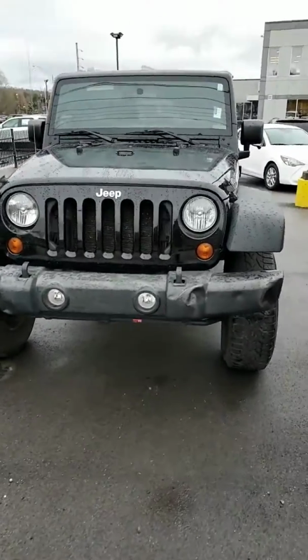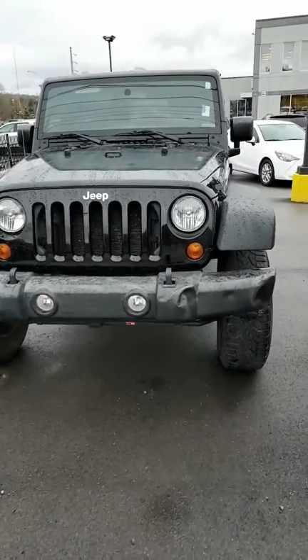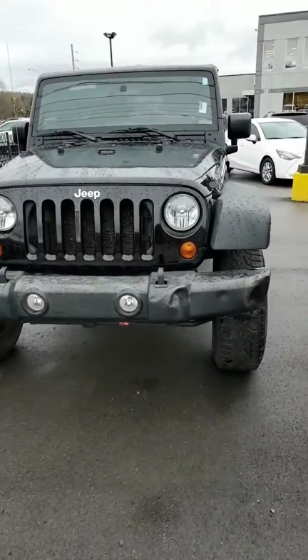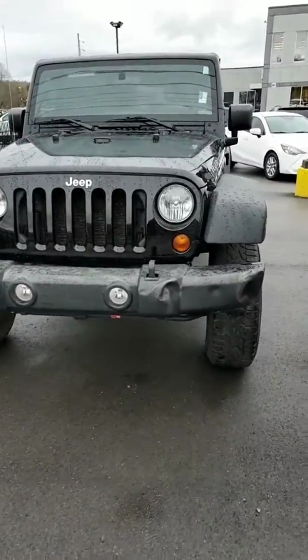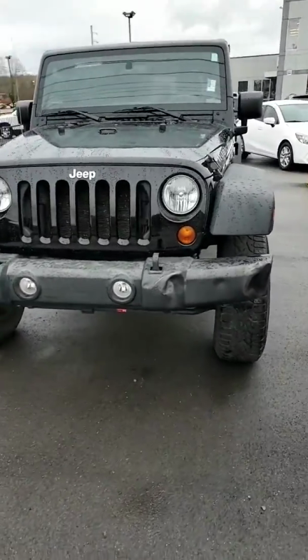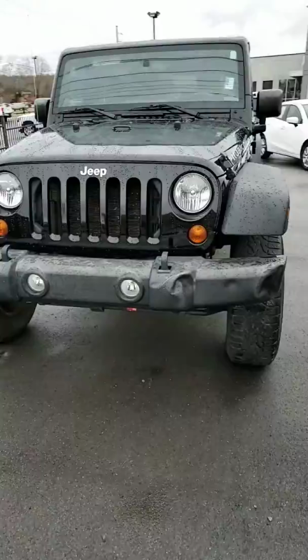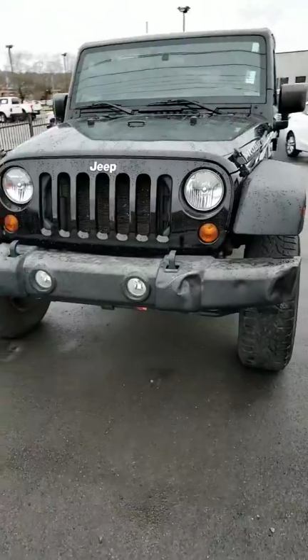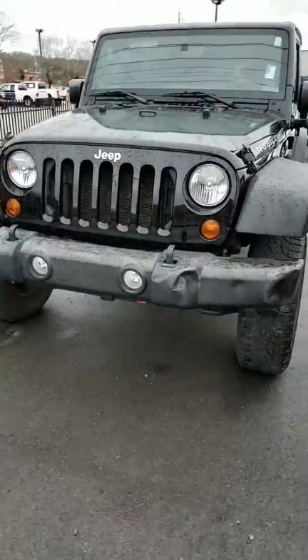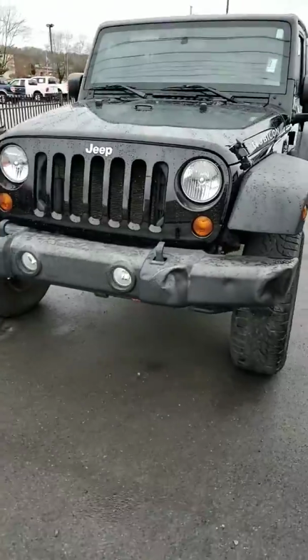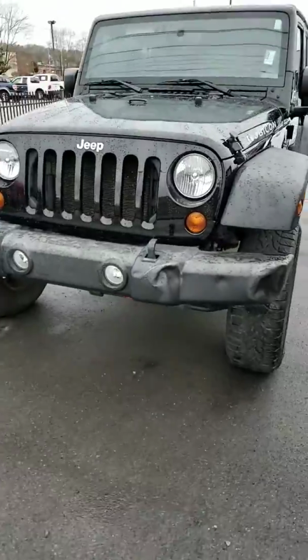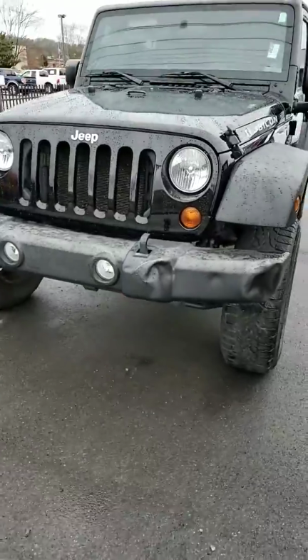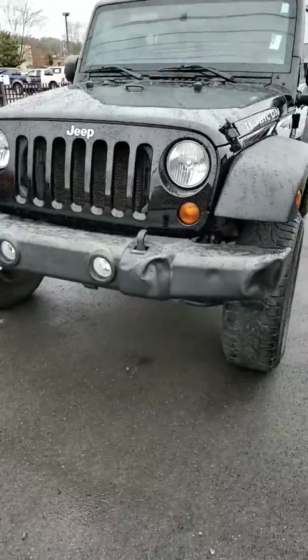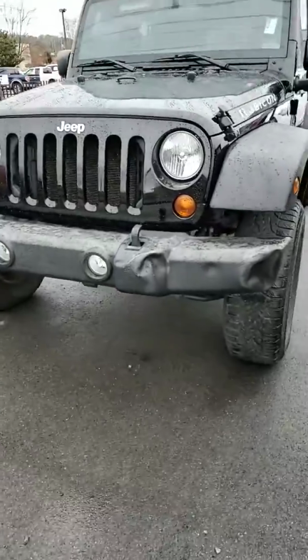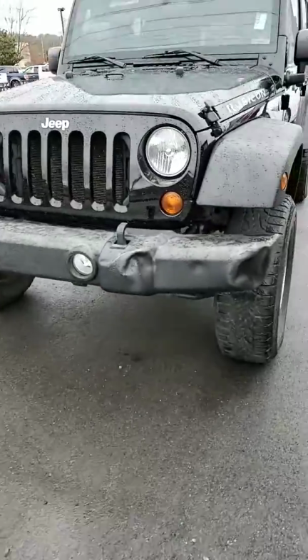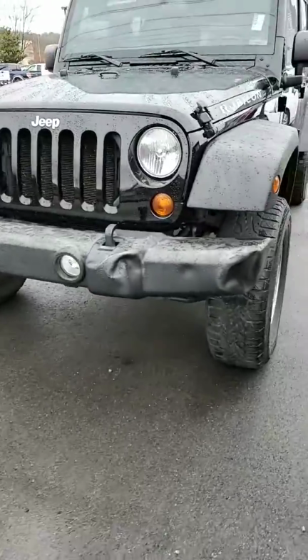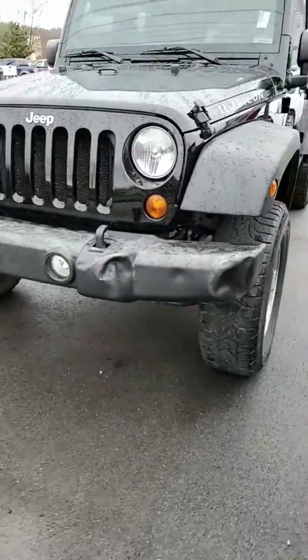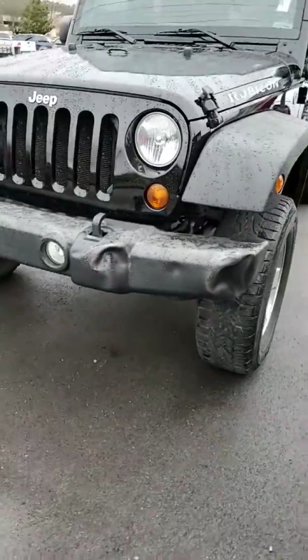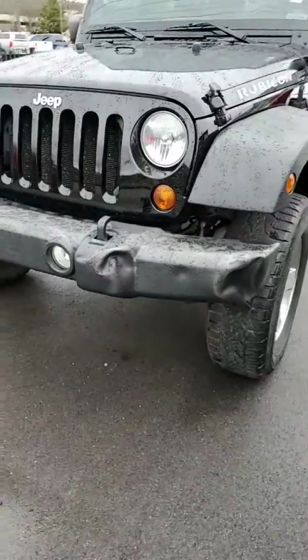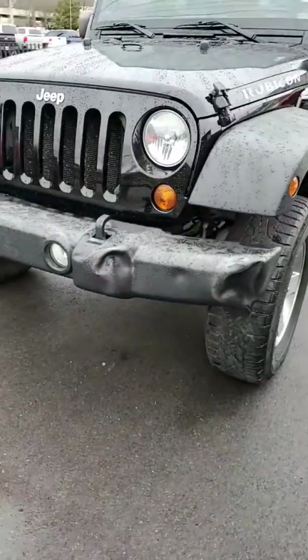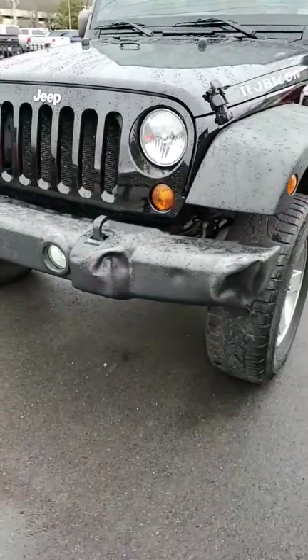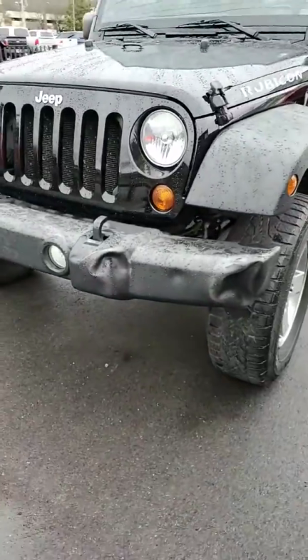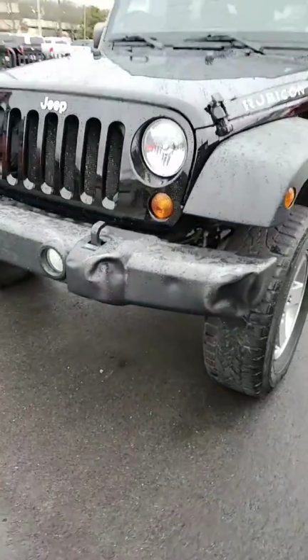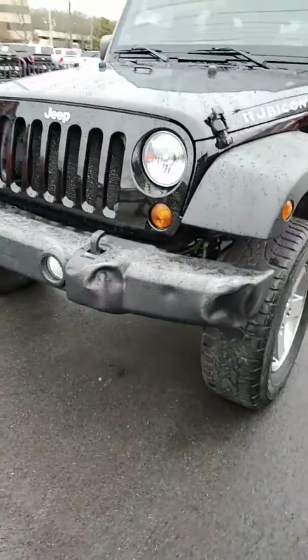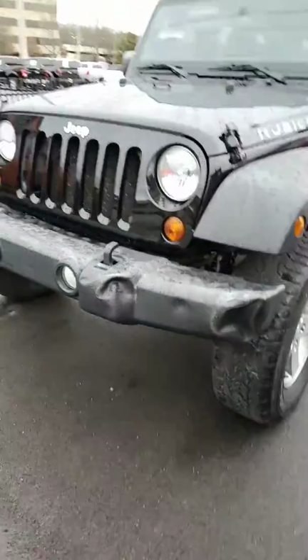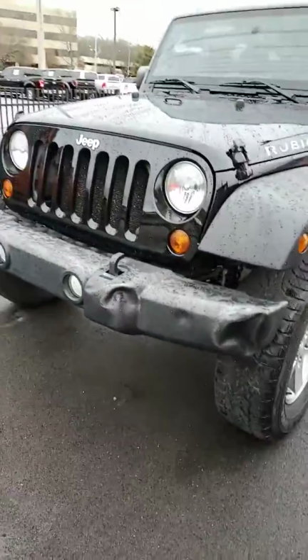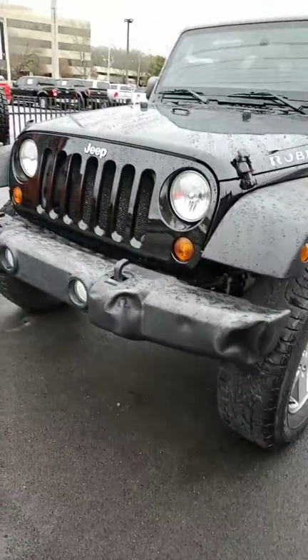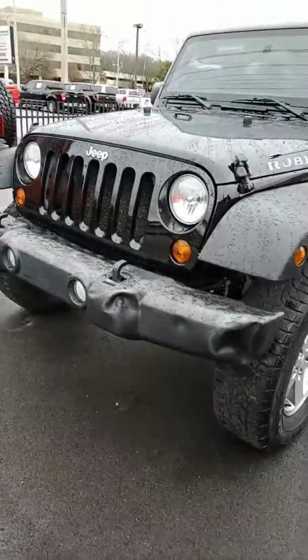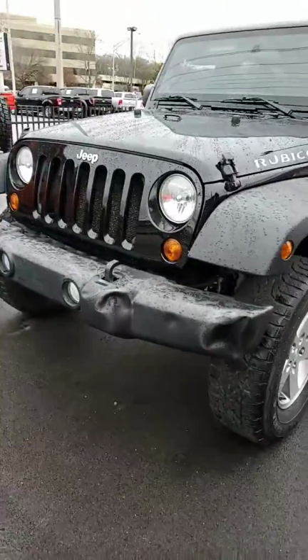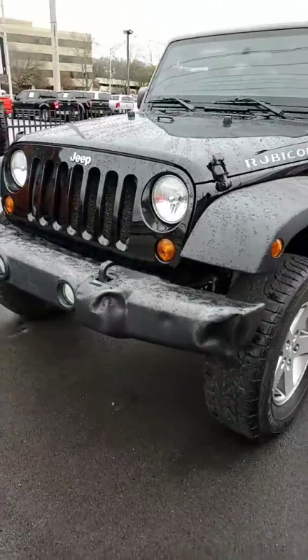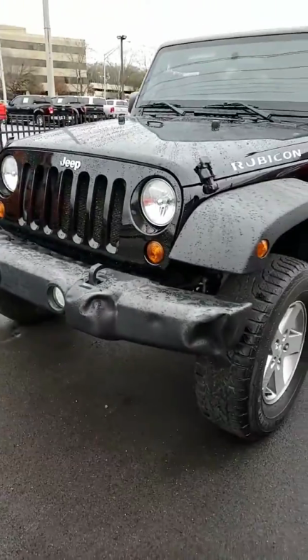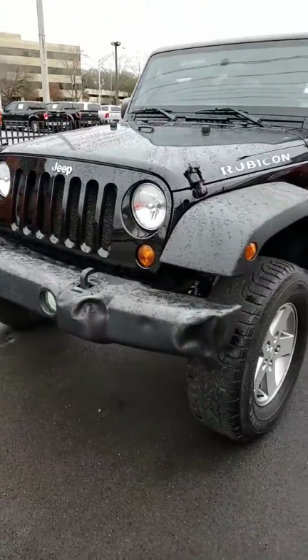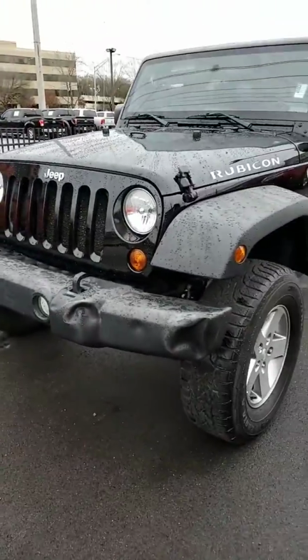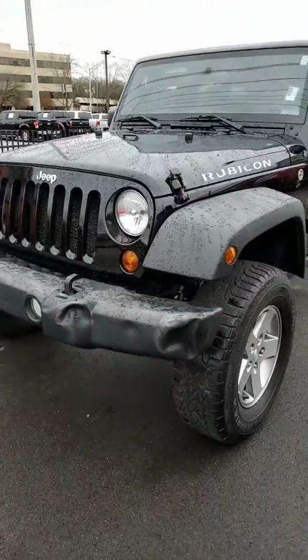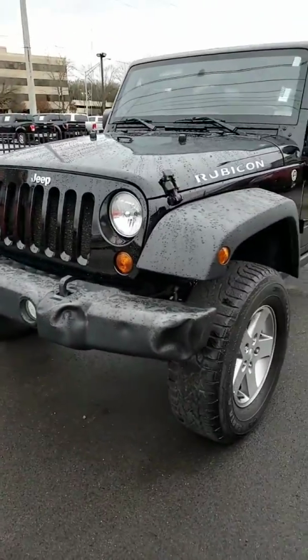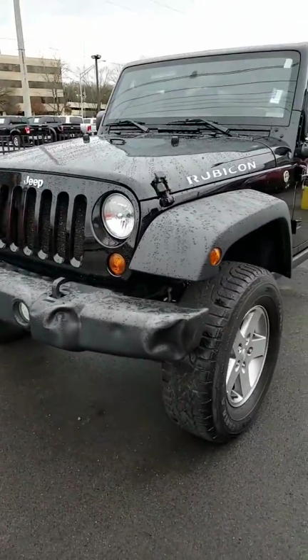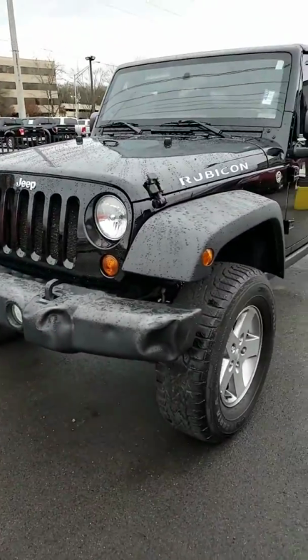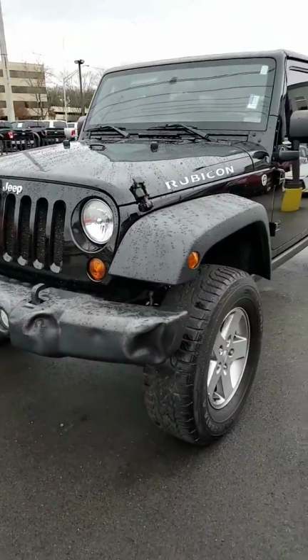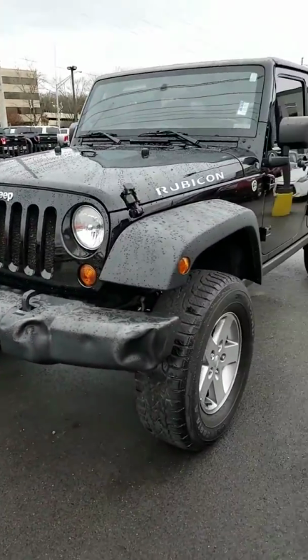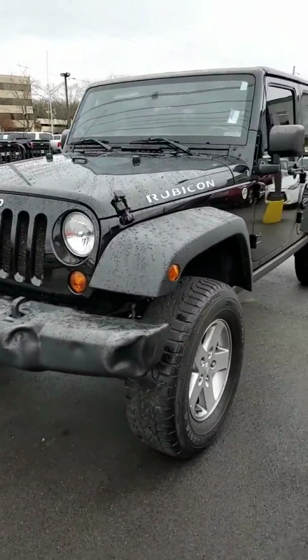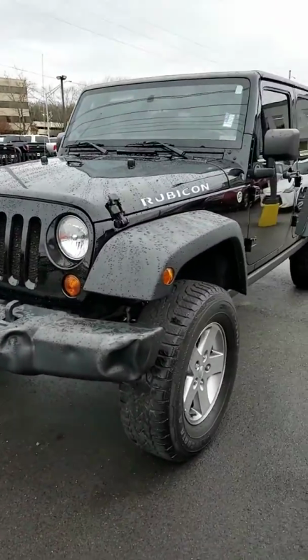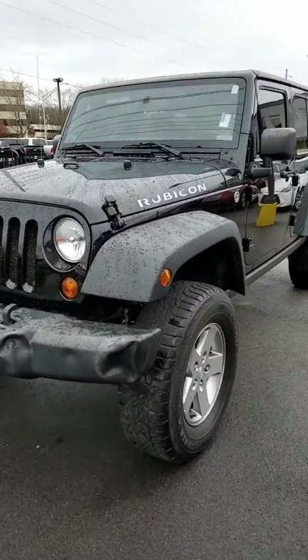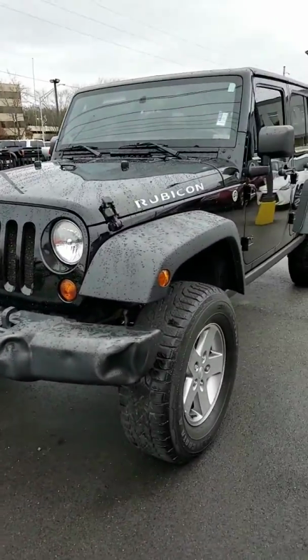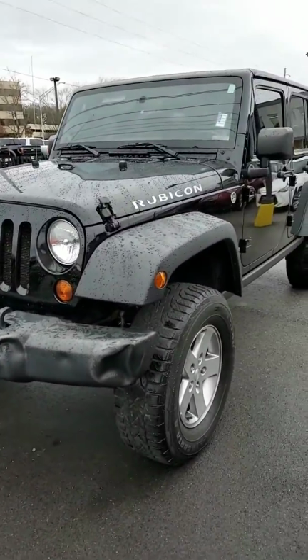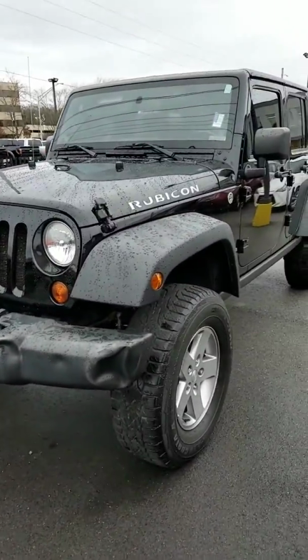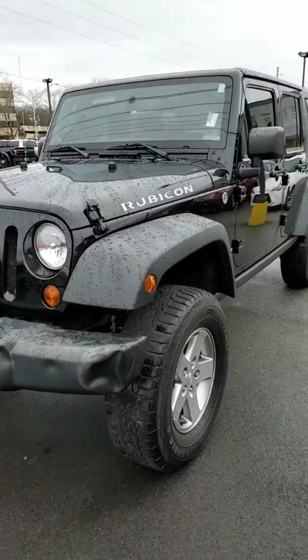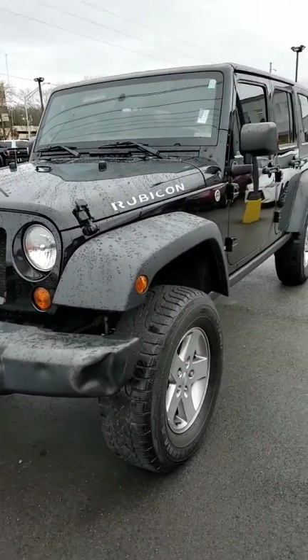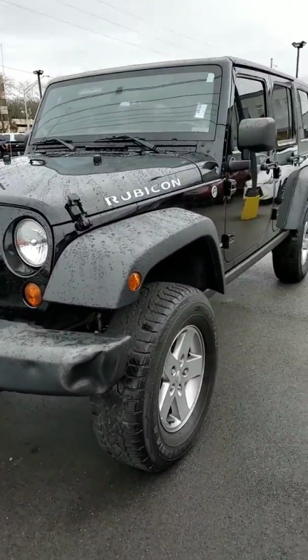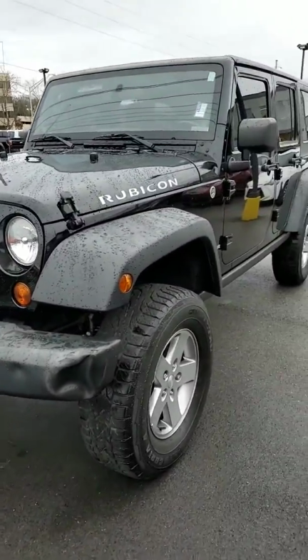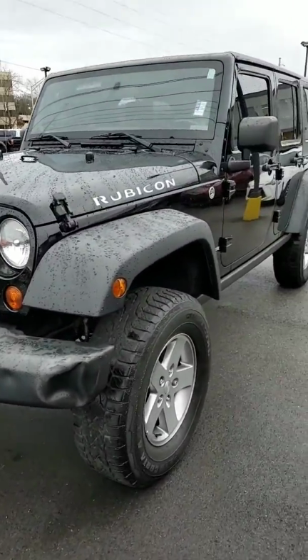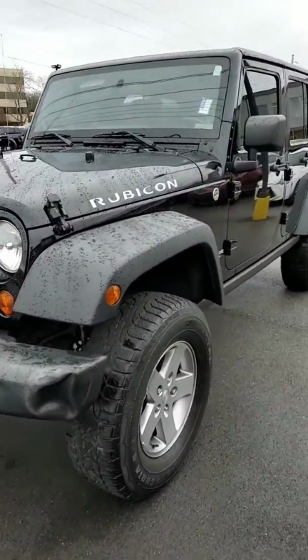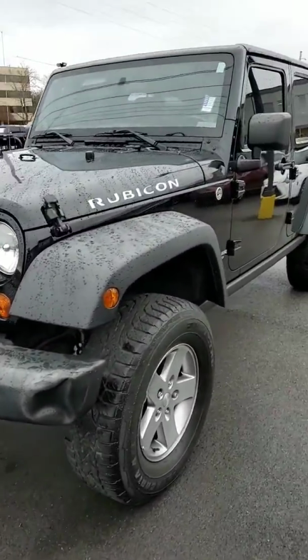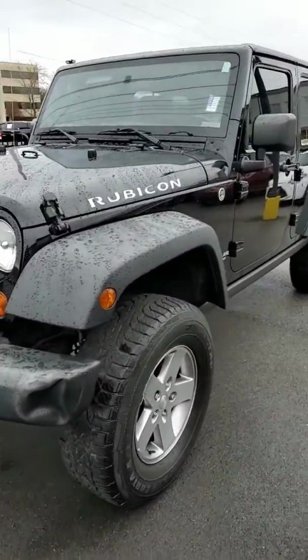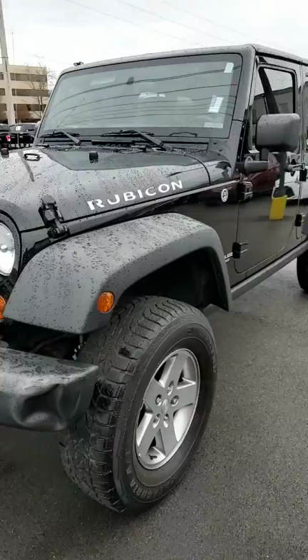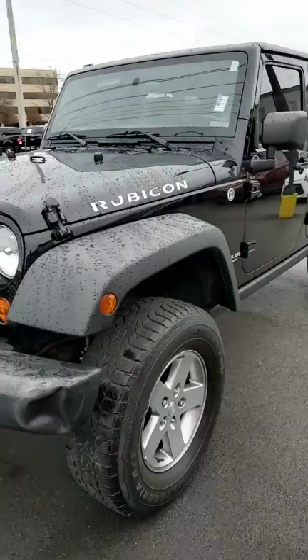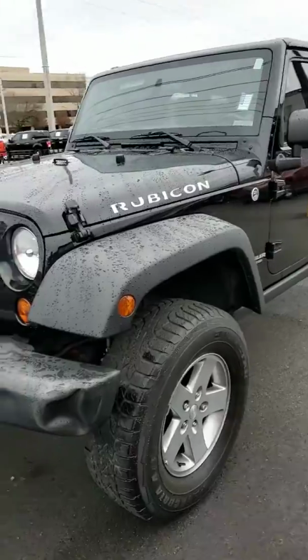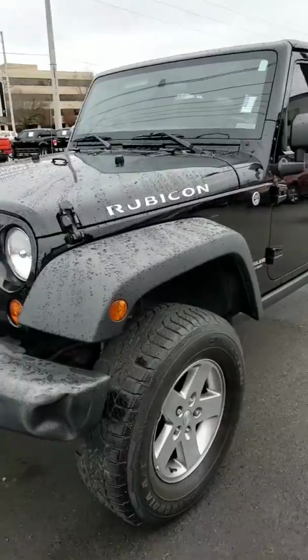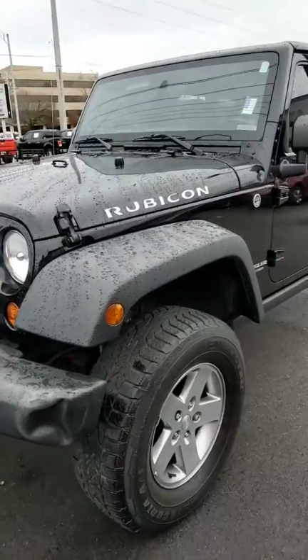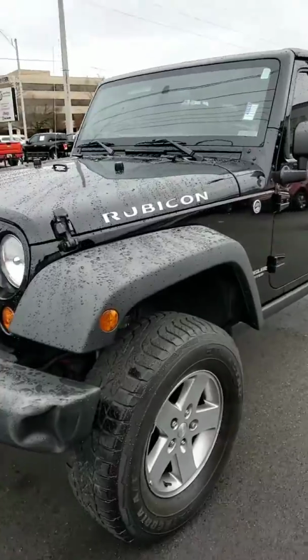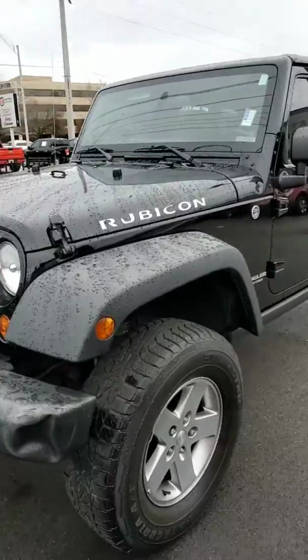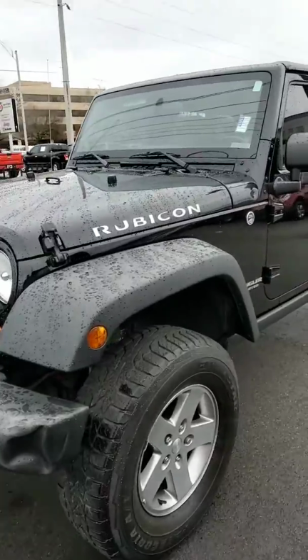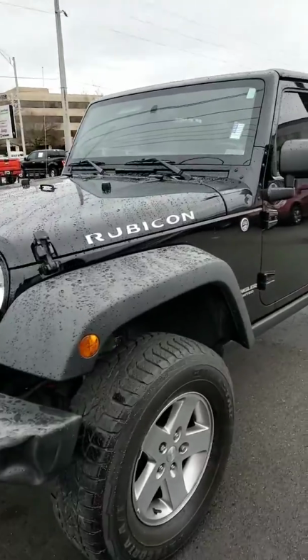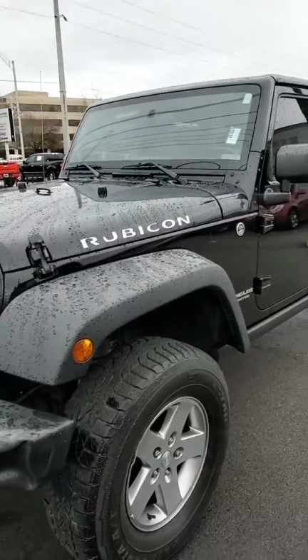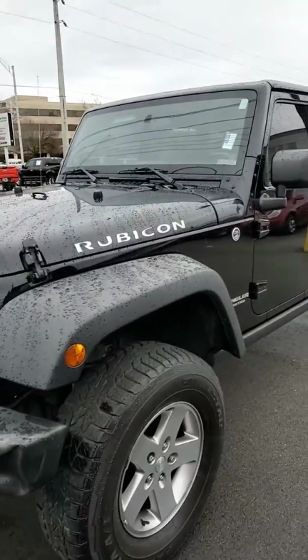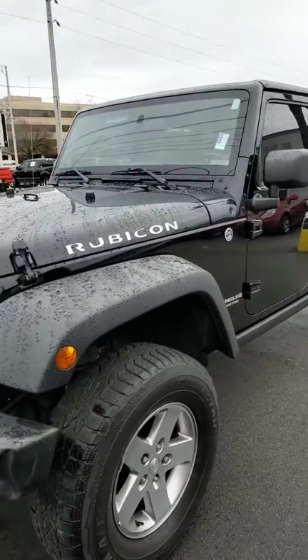As you can tell, there's a little bumper damage to the front. AutoCheck says it is clean — it has not been wrecked.